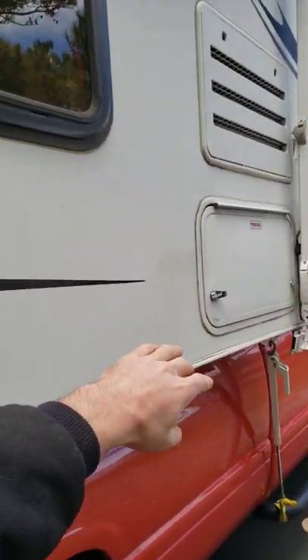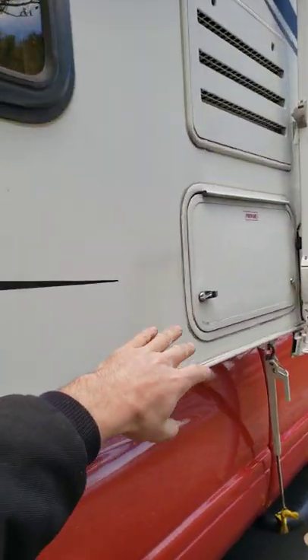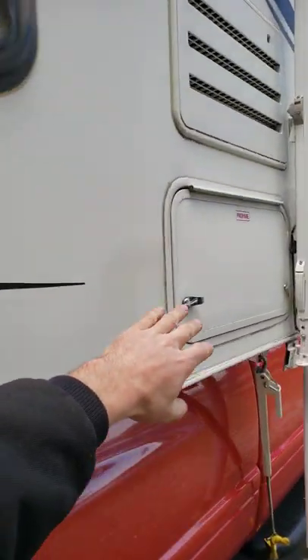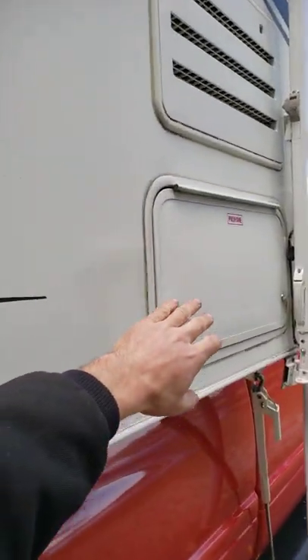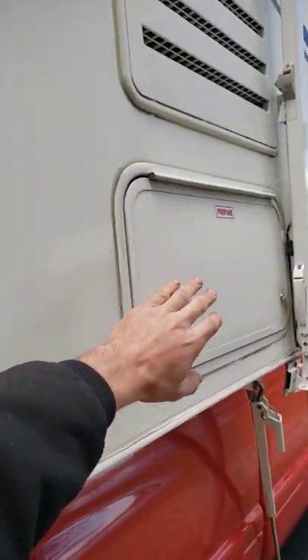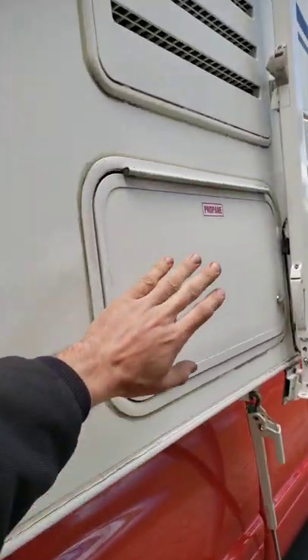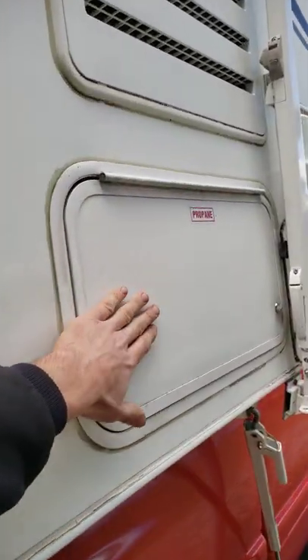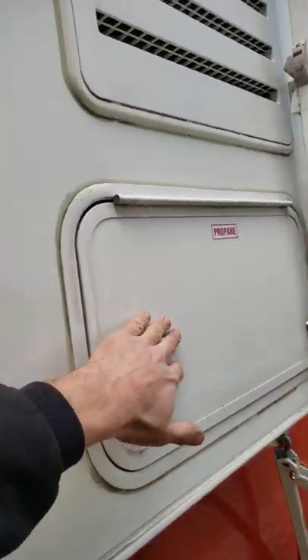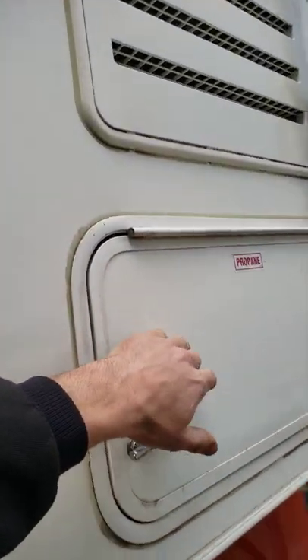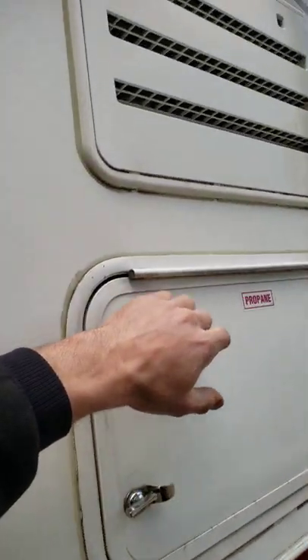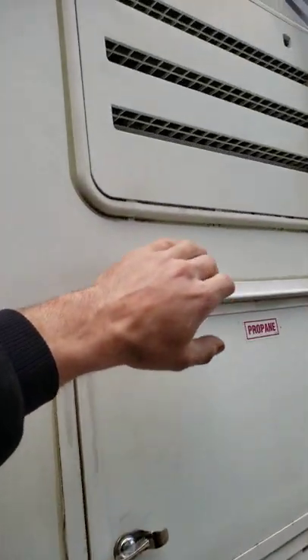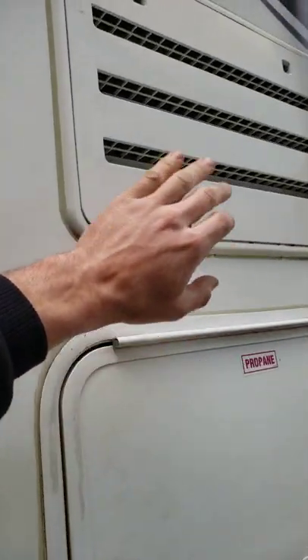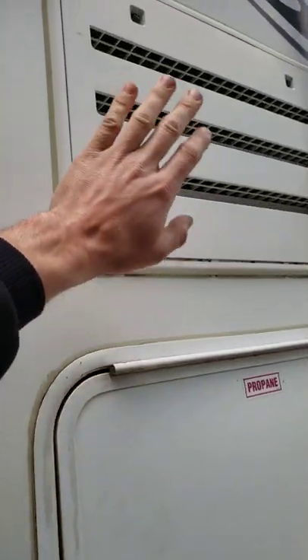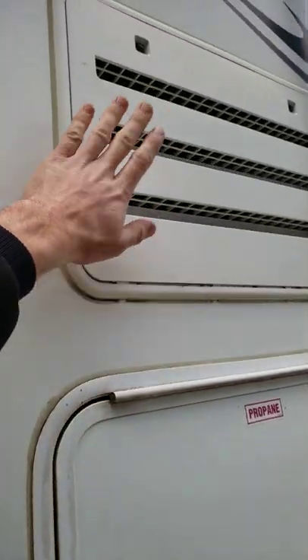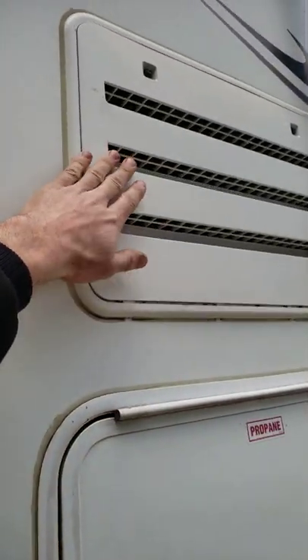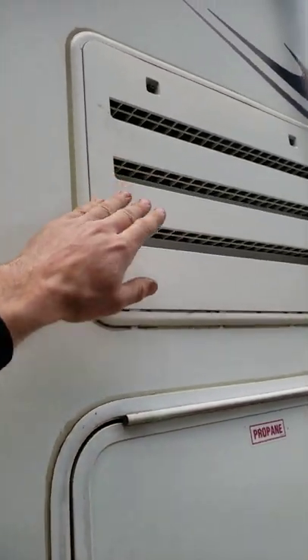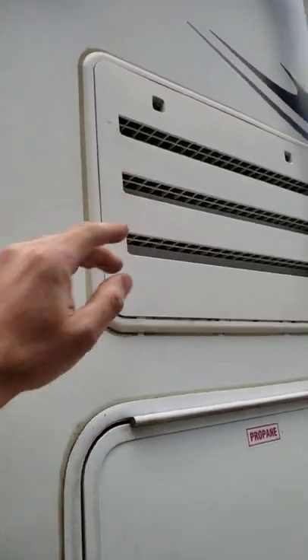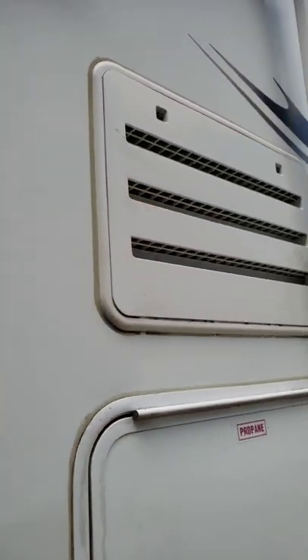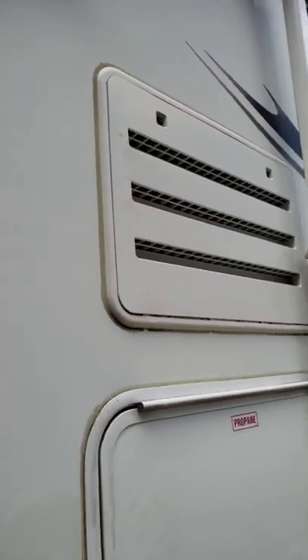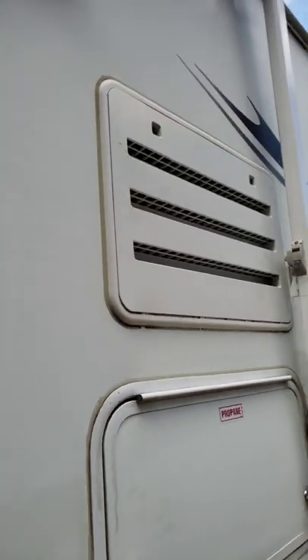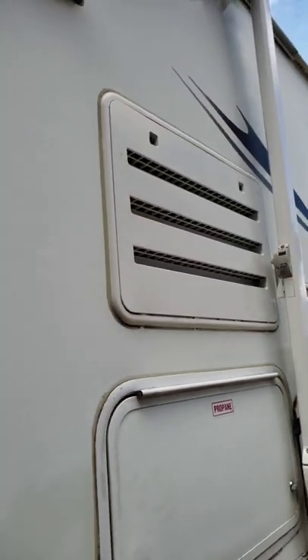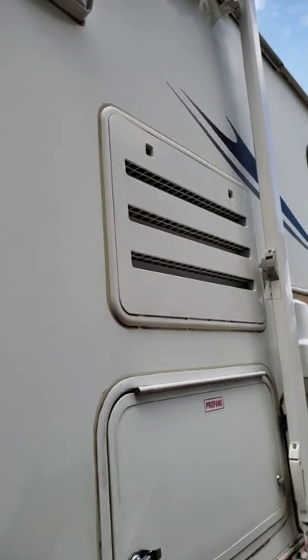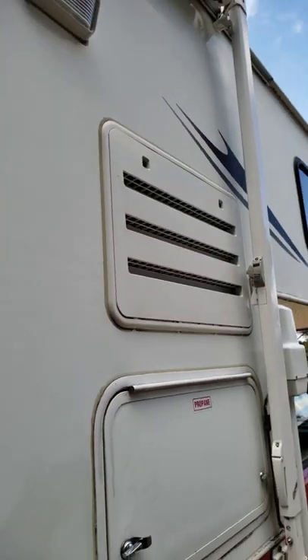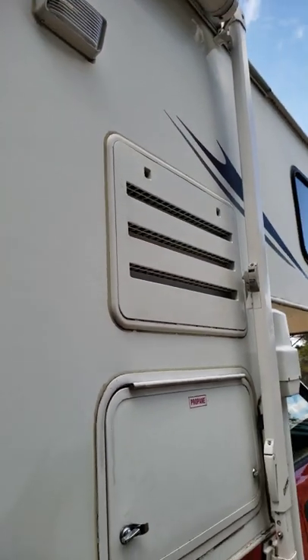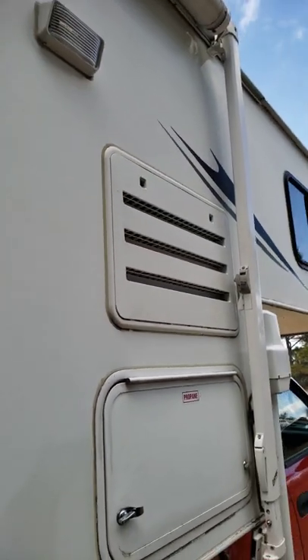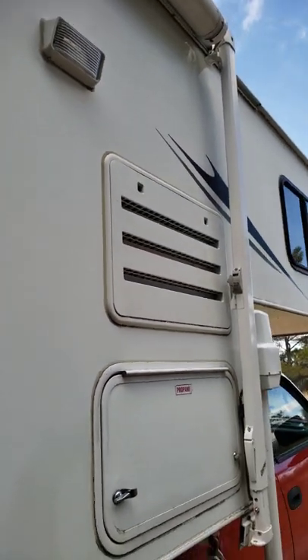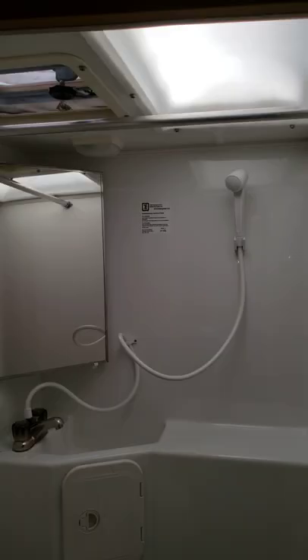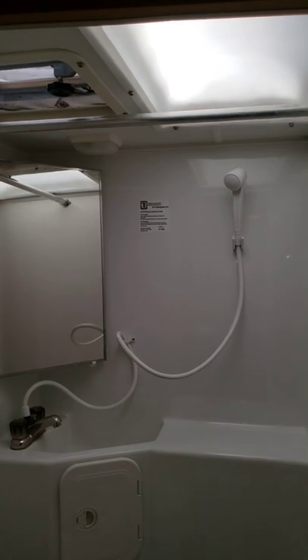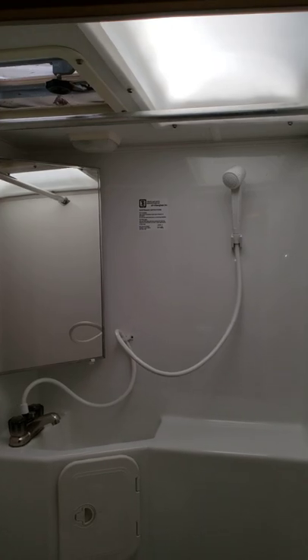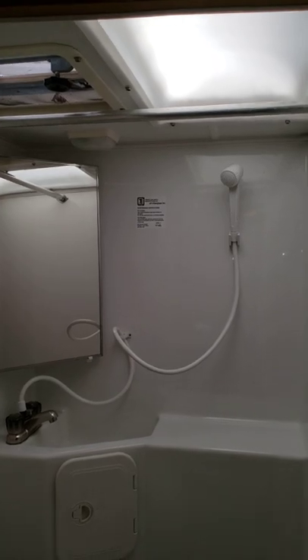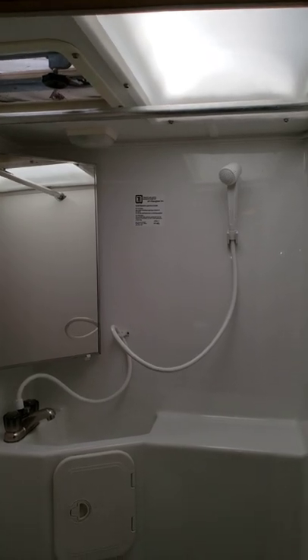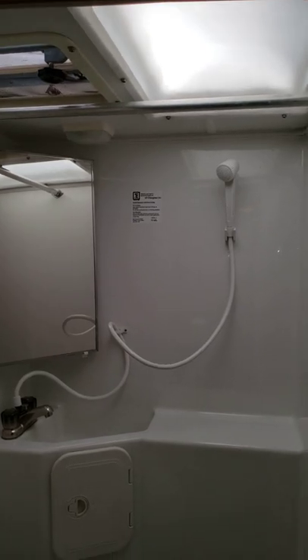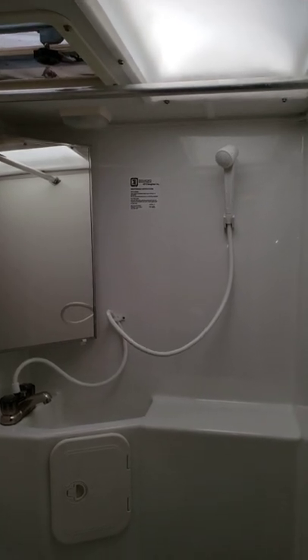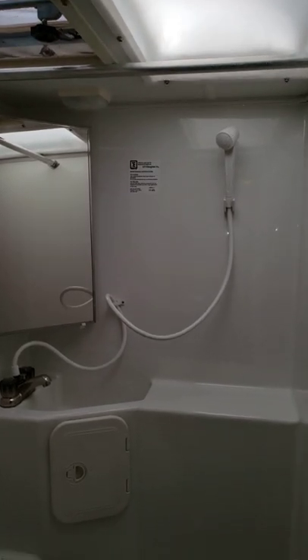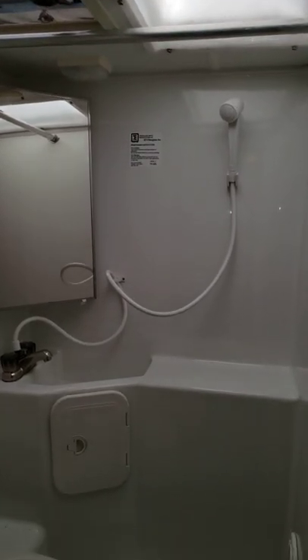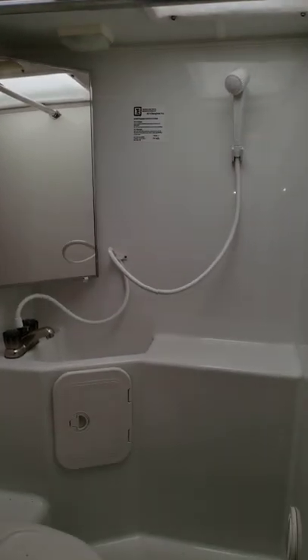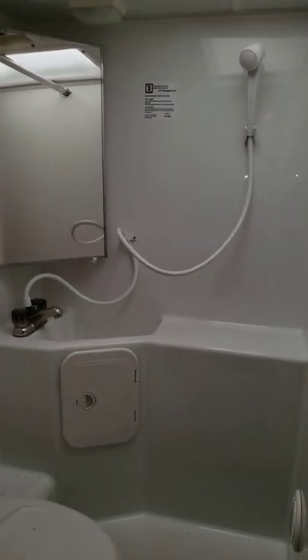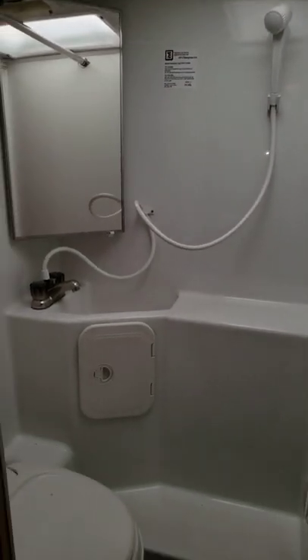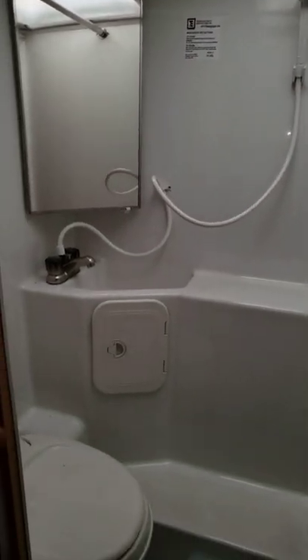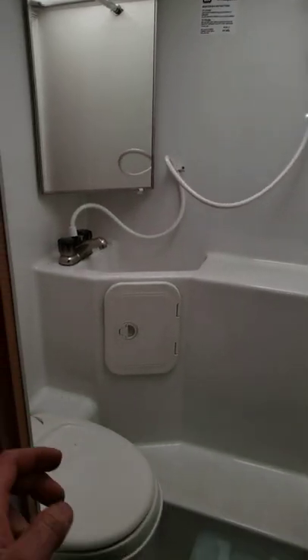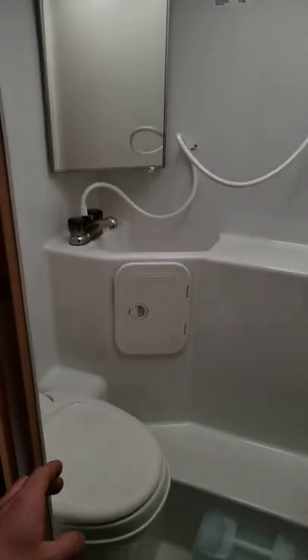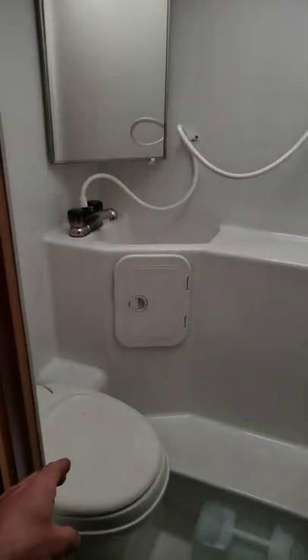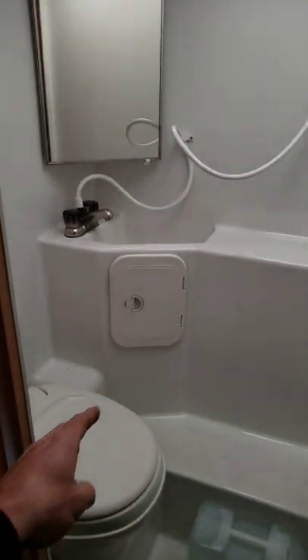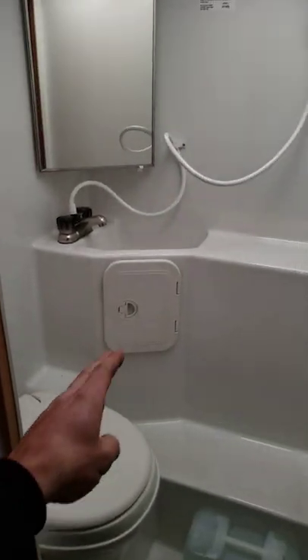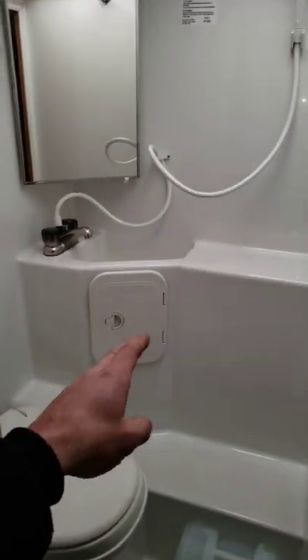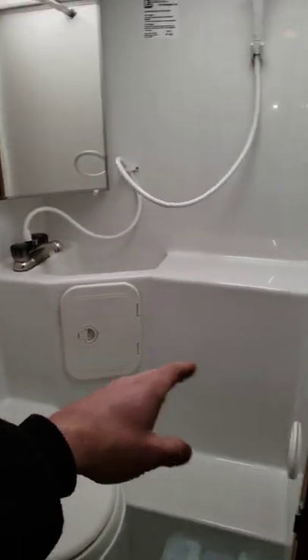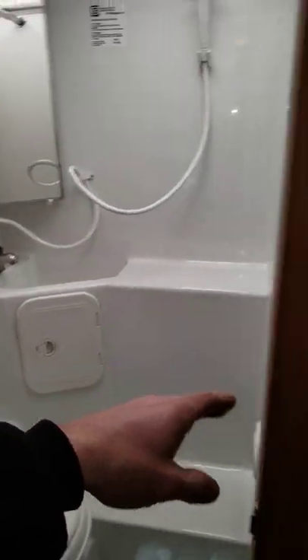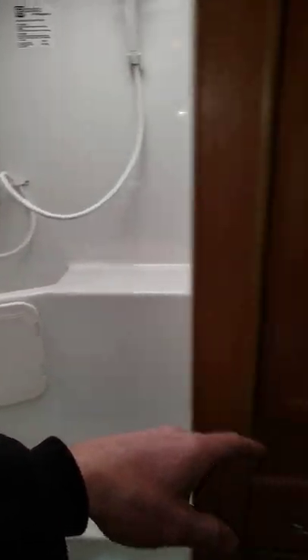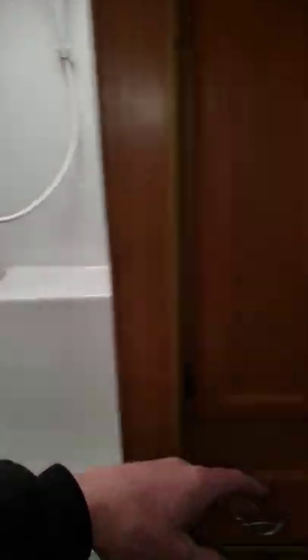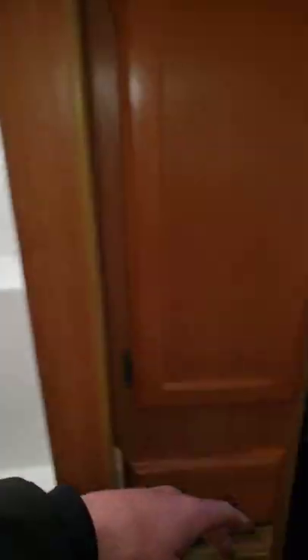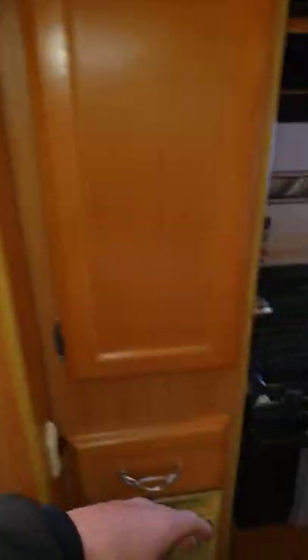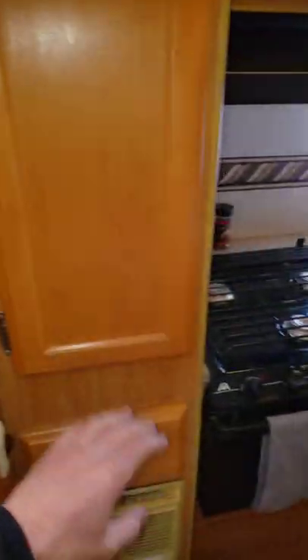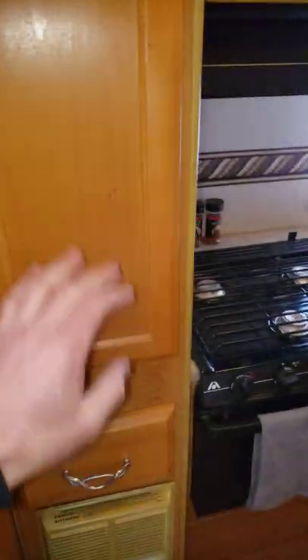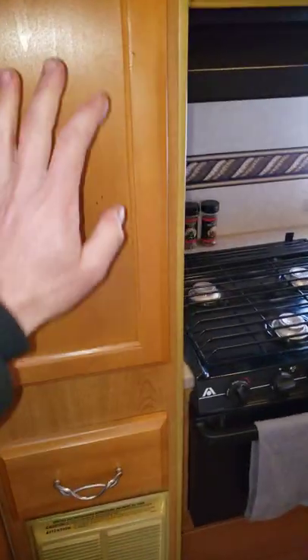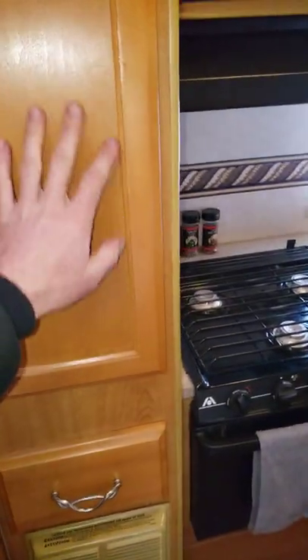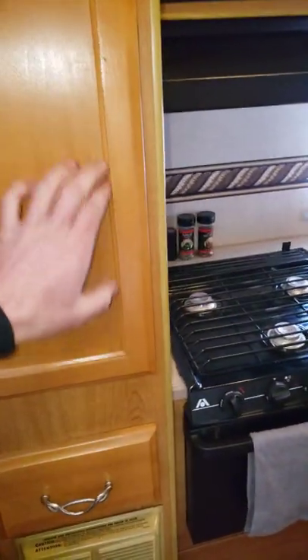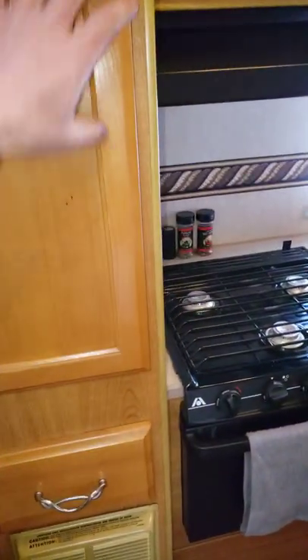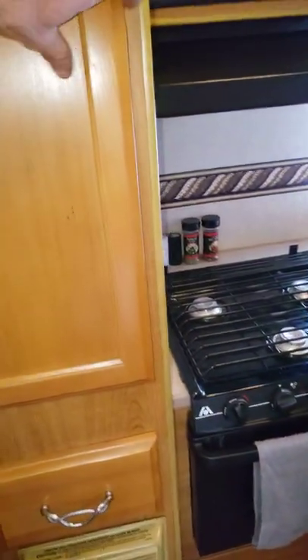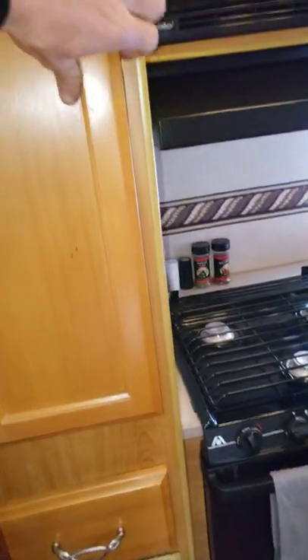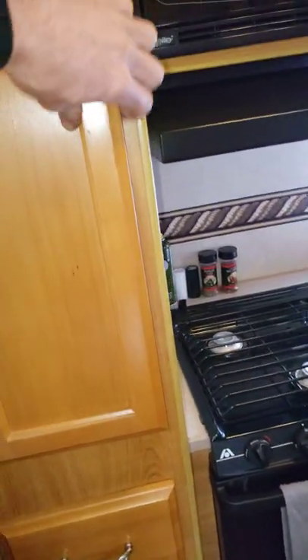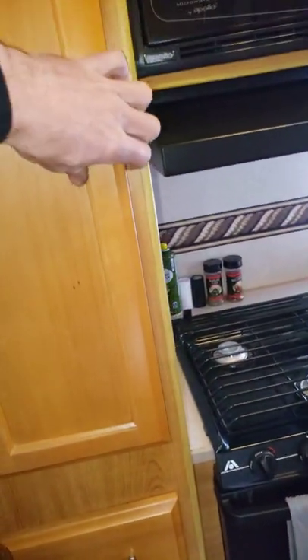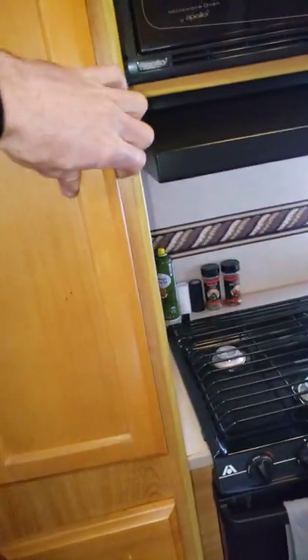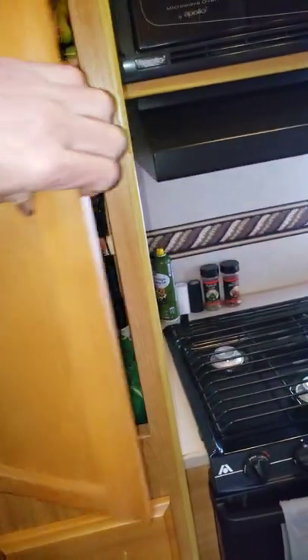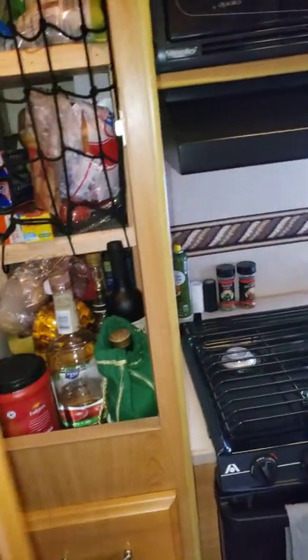Two 20-pound propane tanks, and this is the backside of the refrigerator. You got a wet bath — so a toilet and a shower — and plenty of cupboard storage.